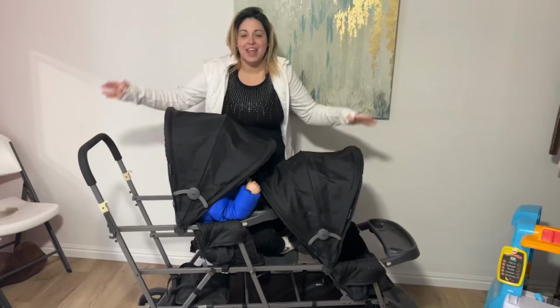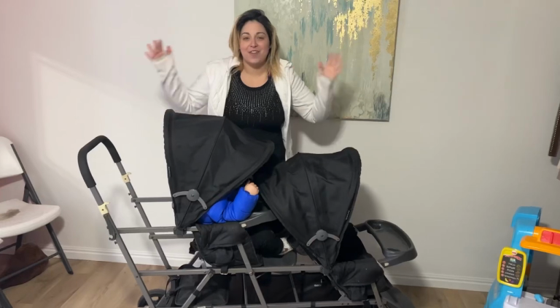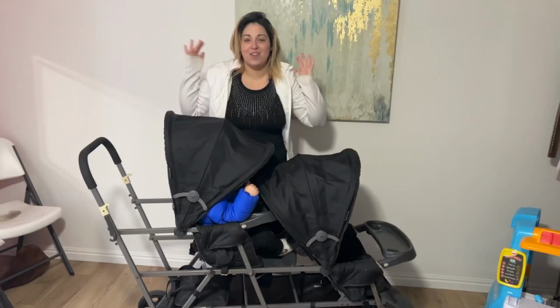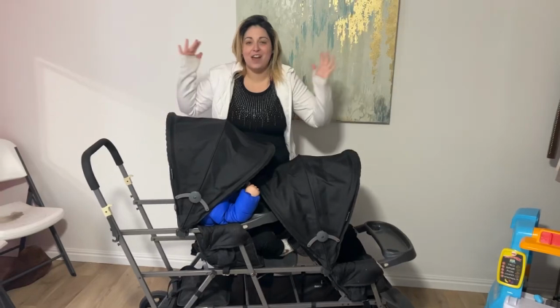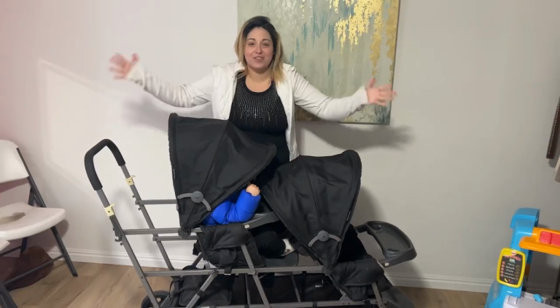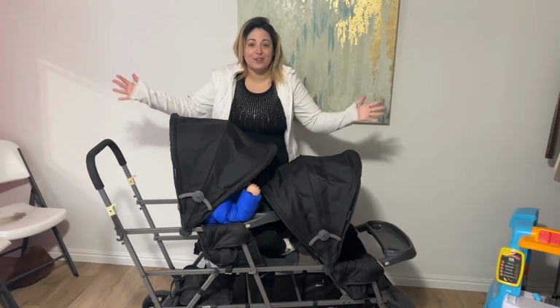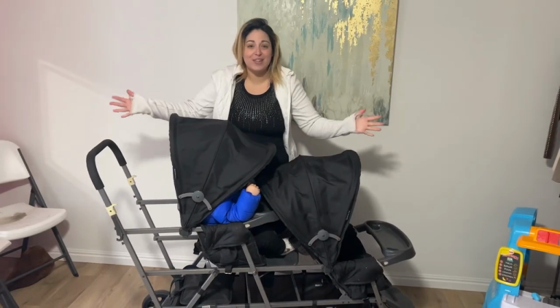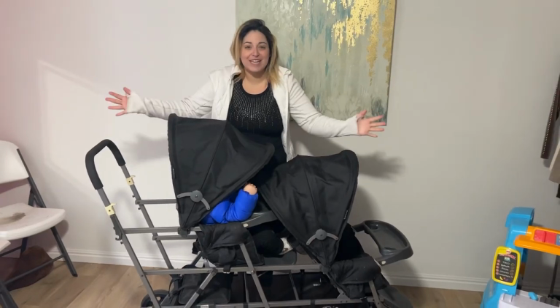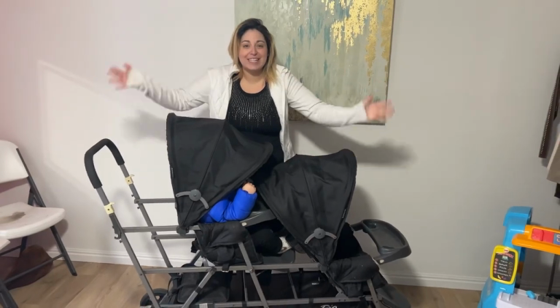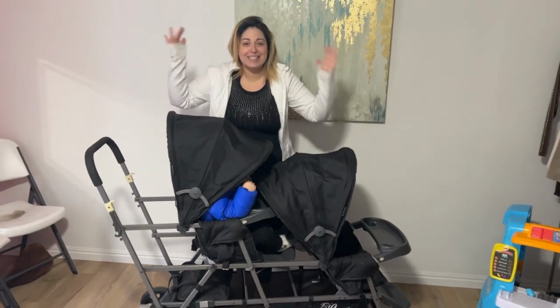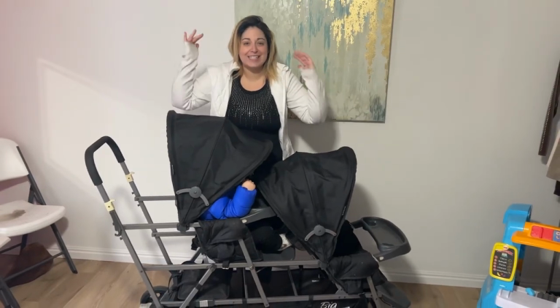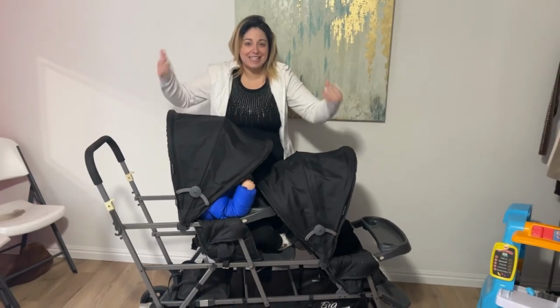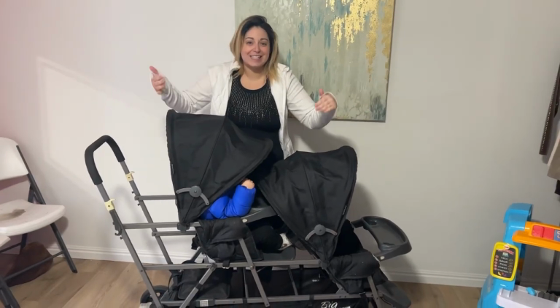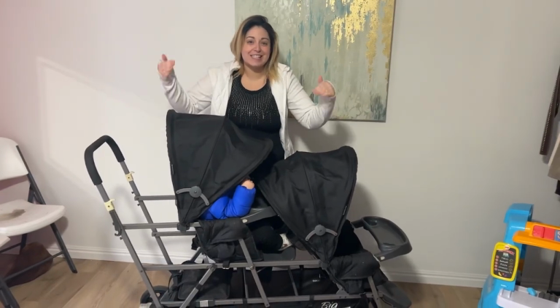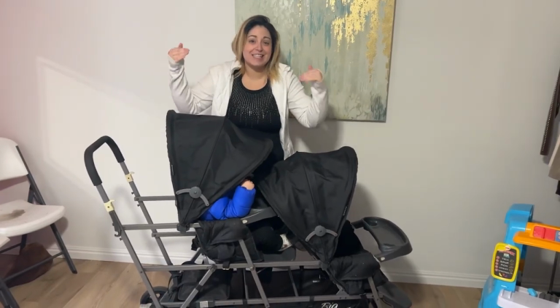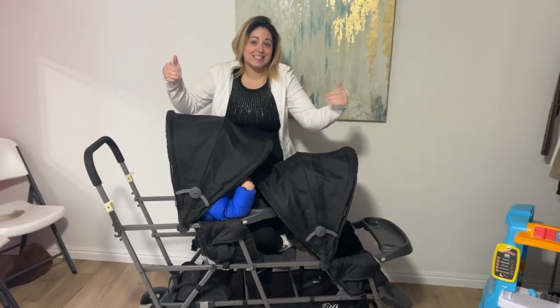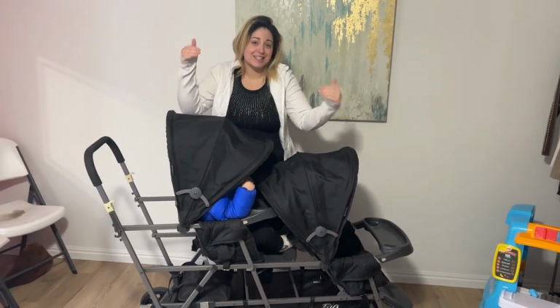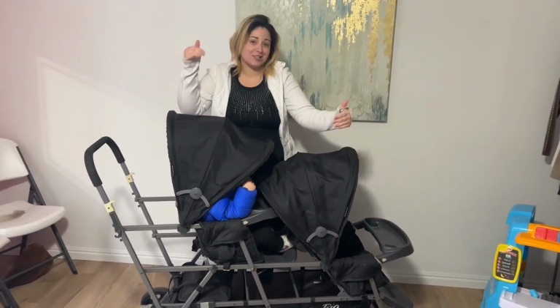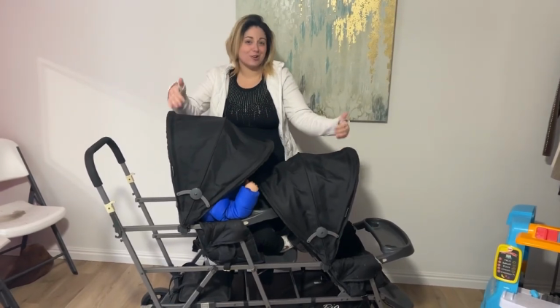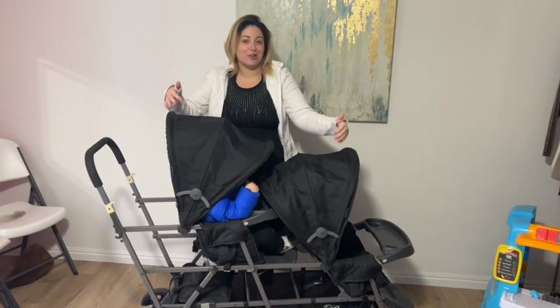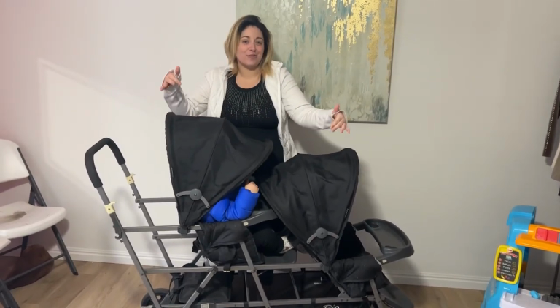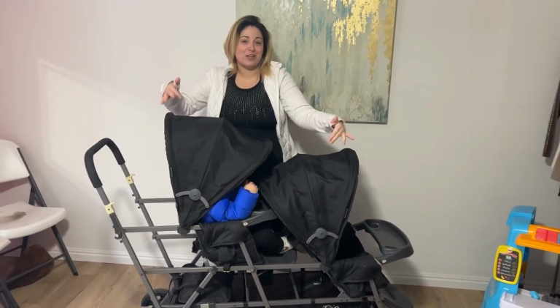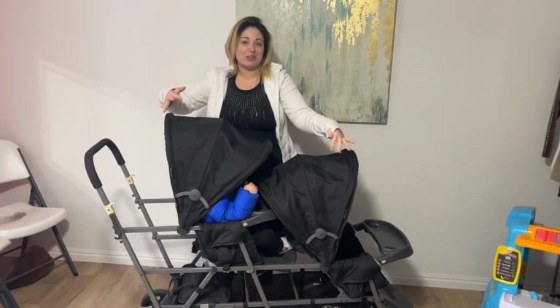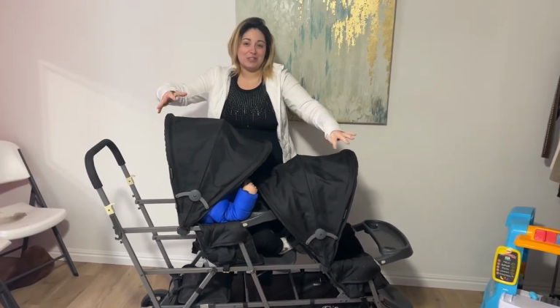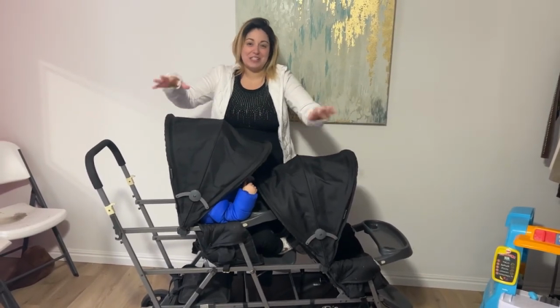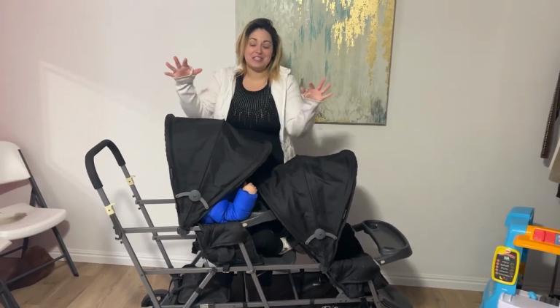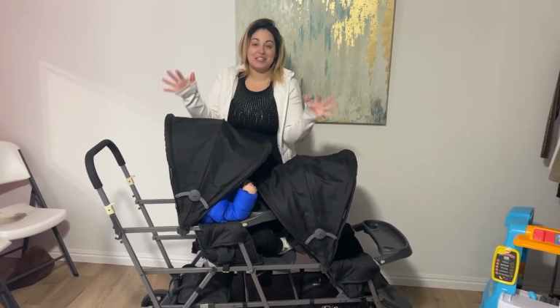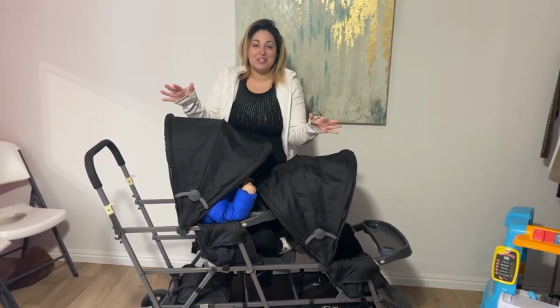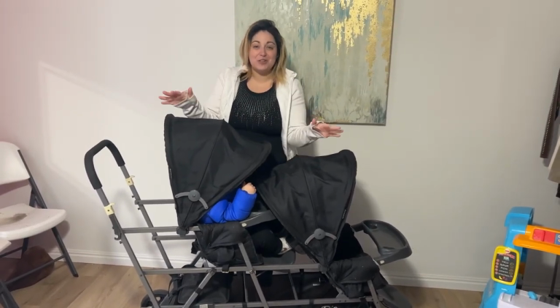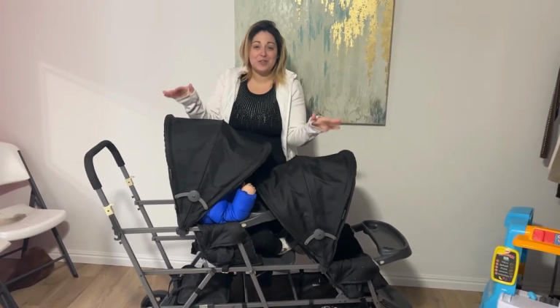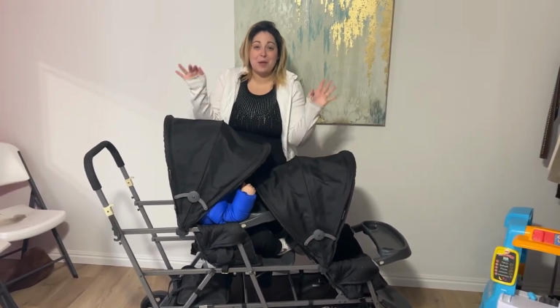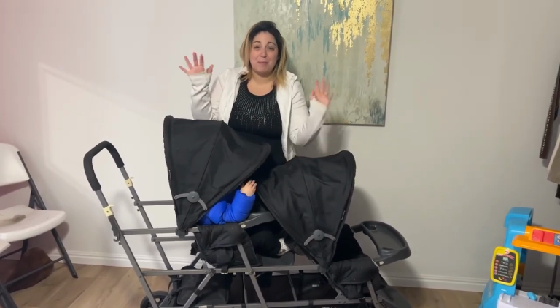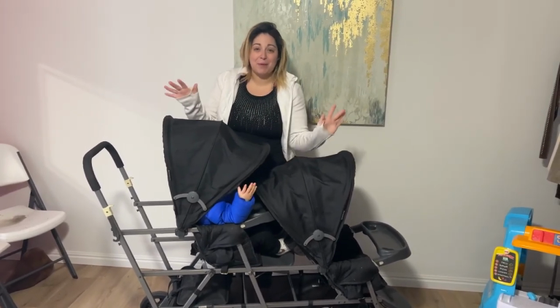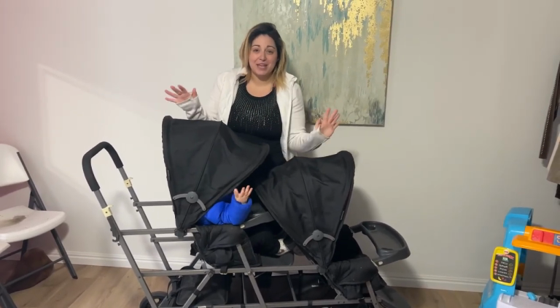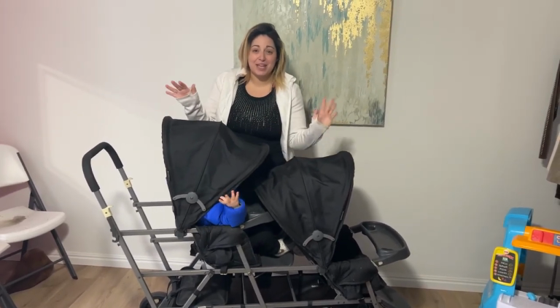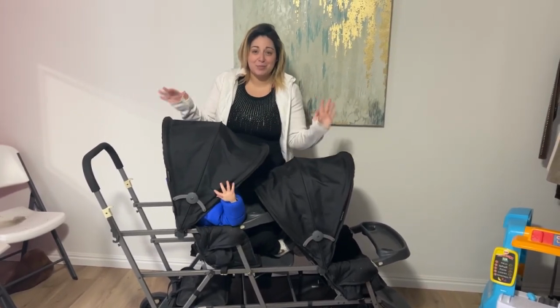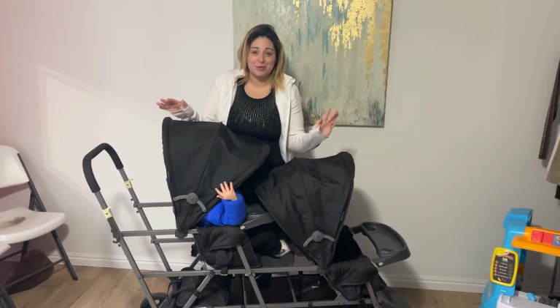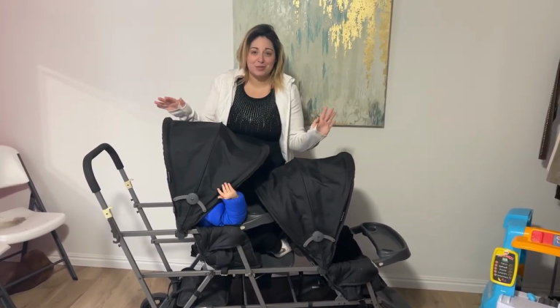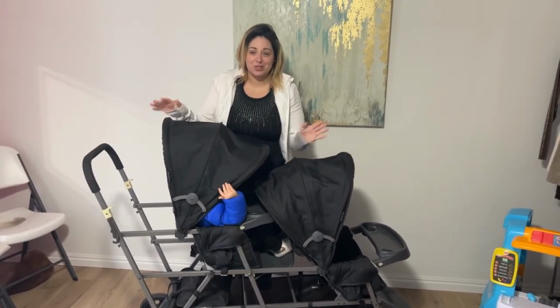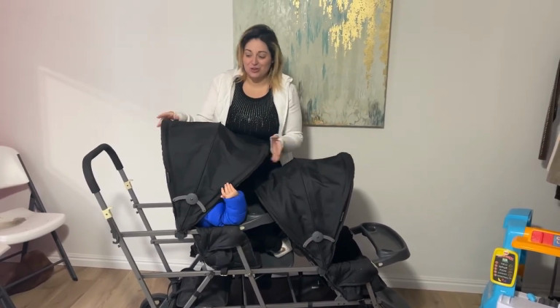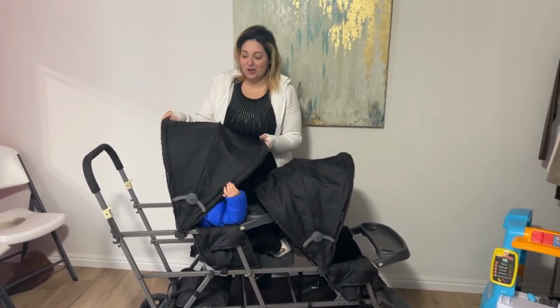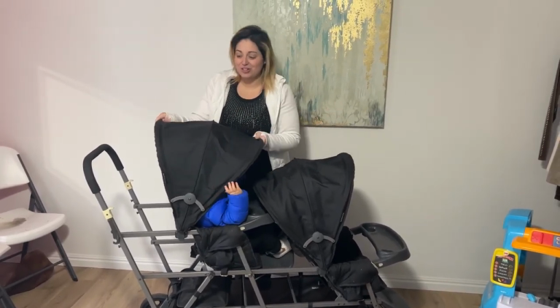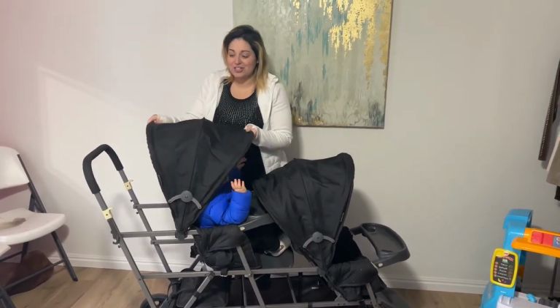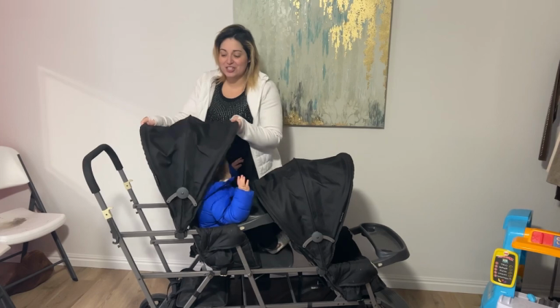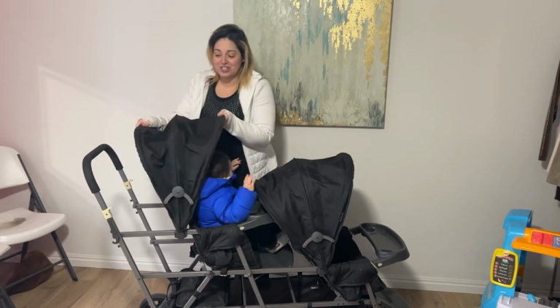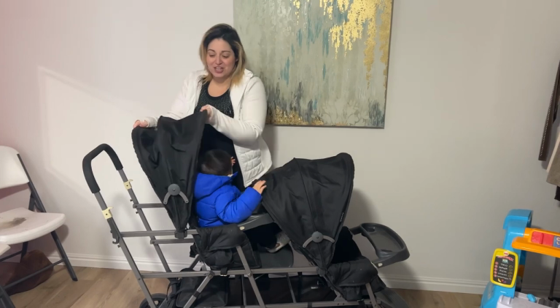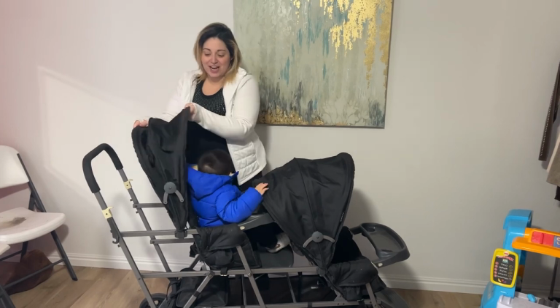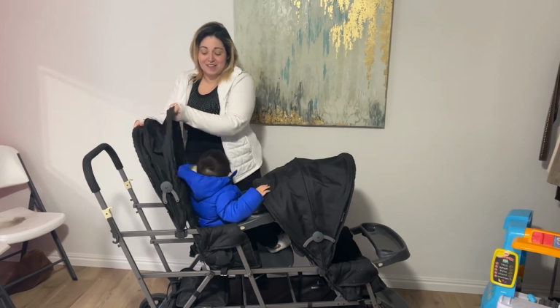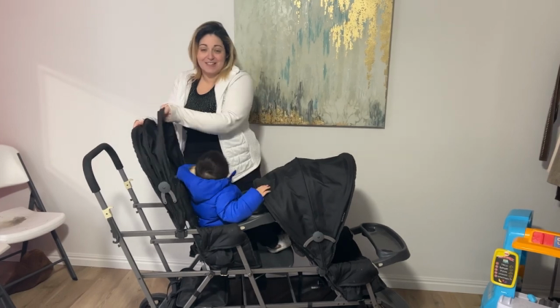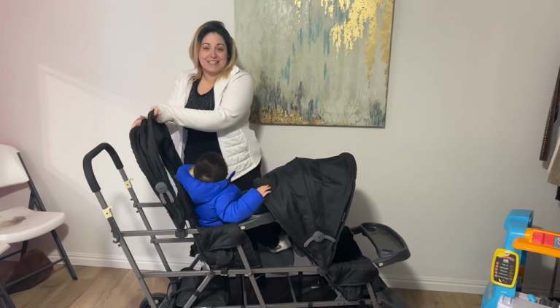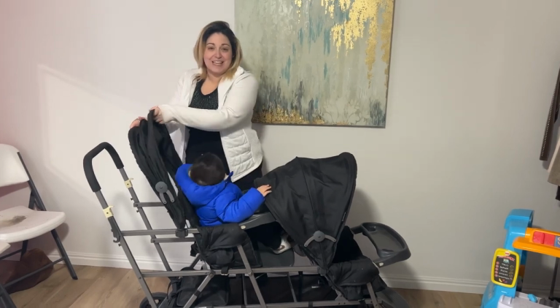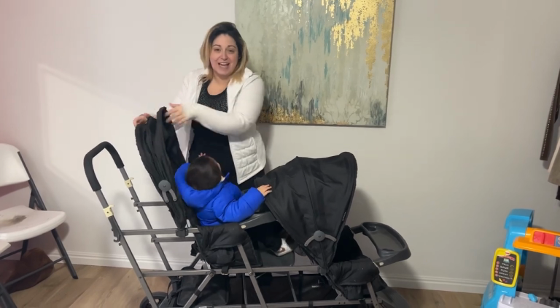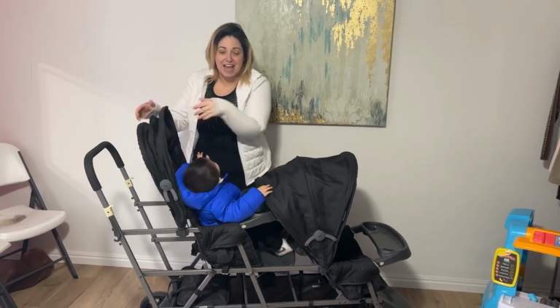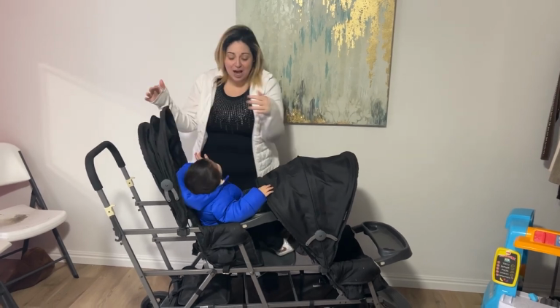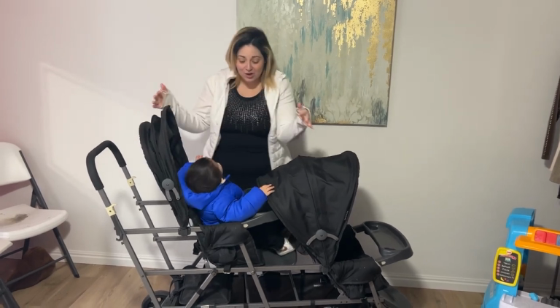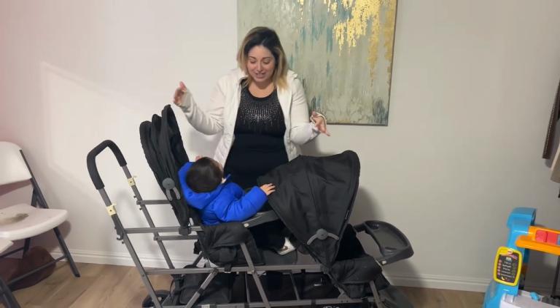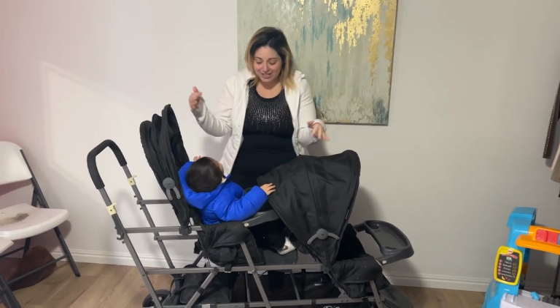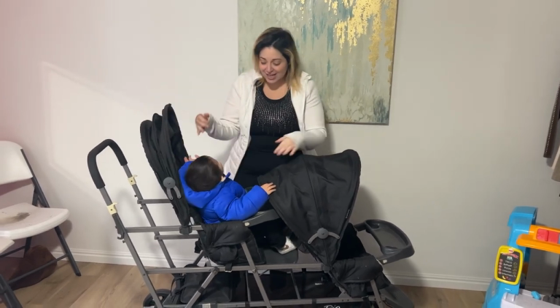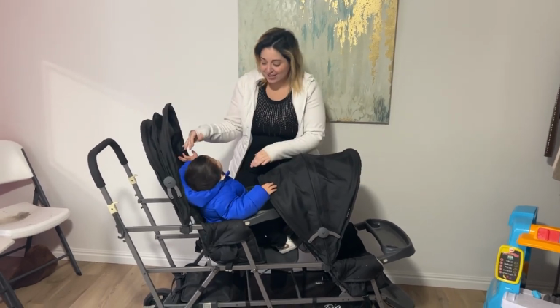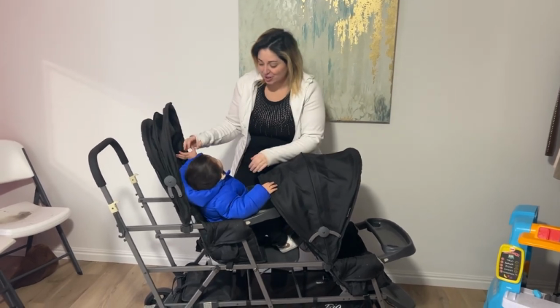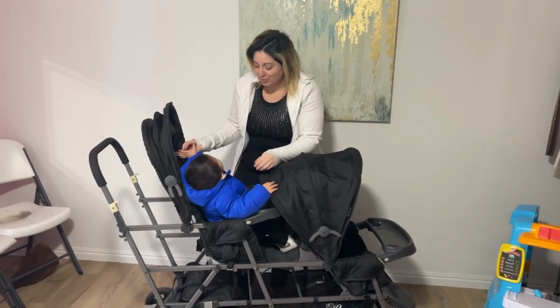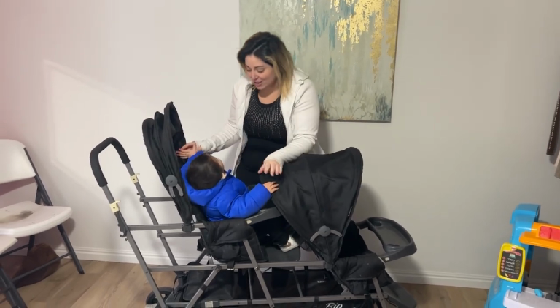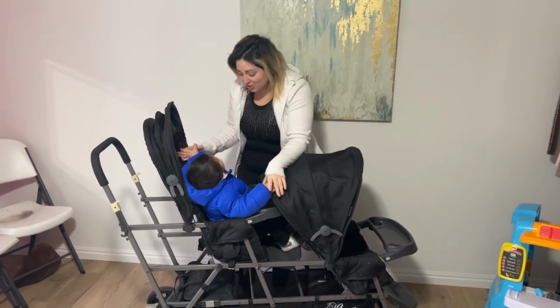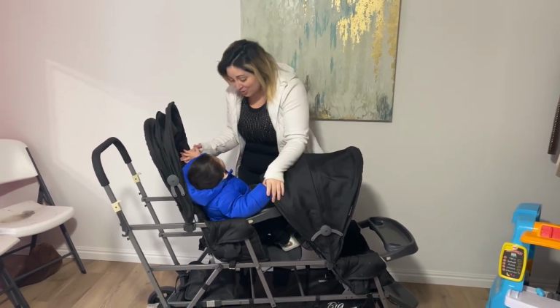If you have three kids, this is the stroller for you. This is the Juvie Big Caboose stroller. Just check this thing out — it's got so much room.